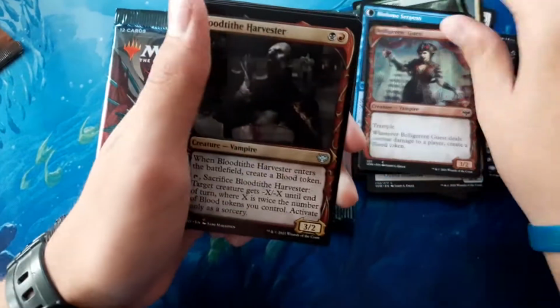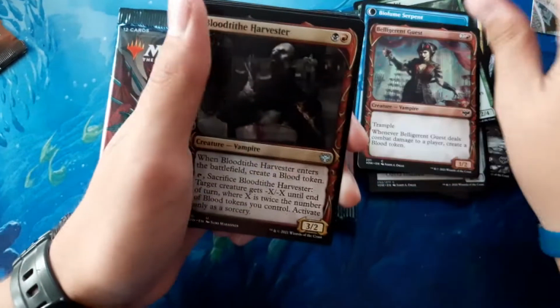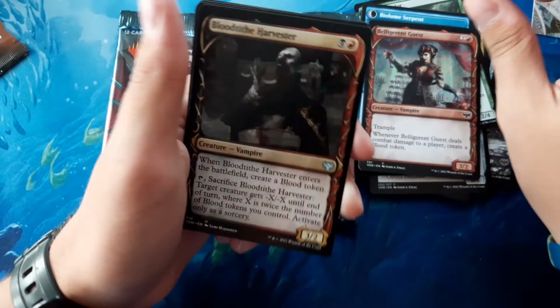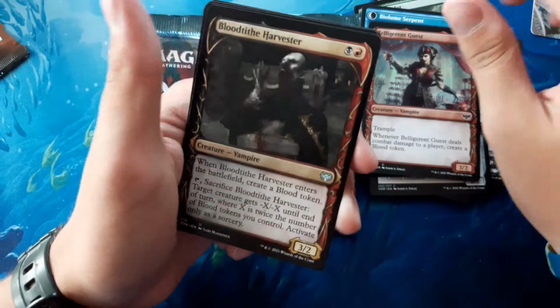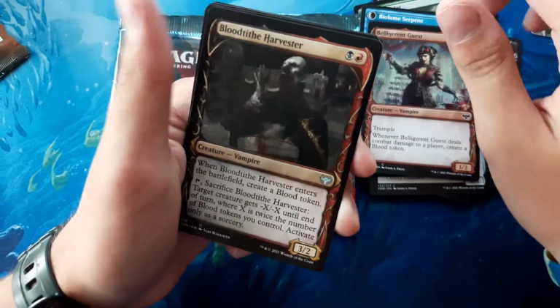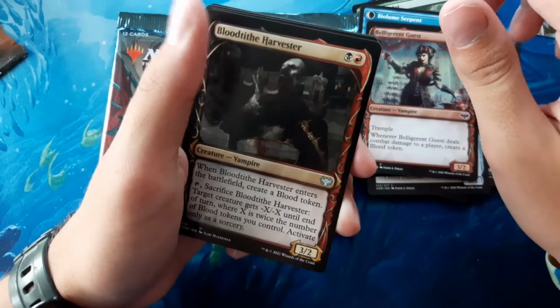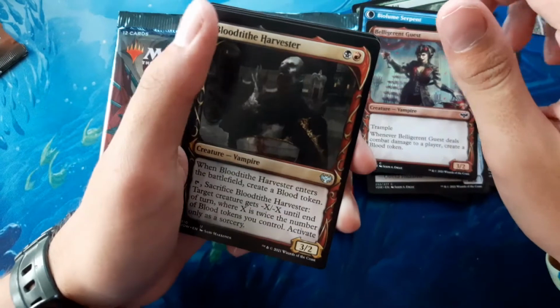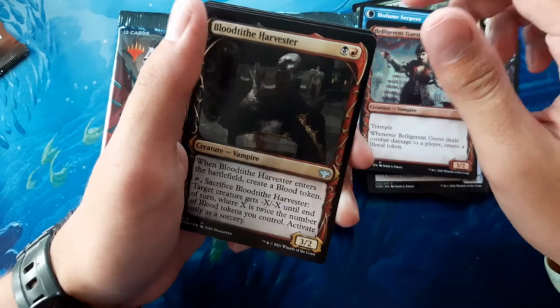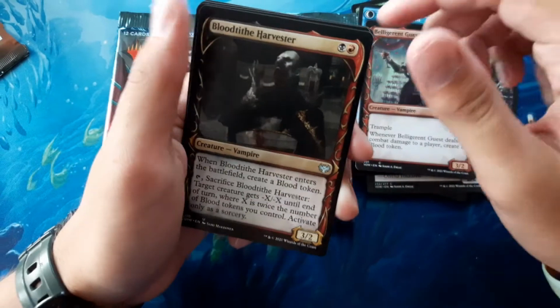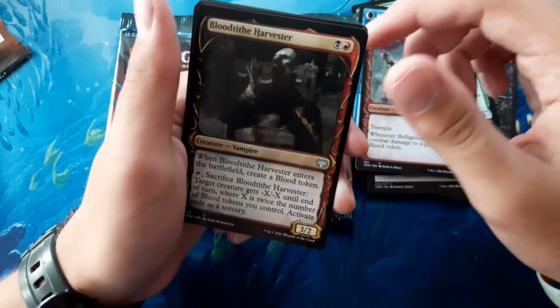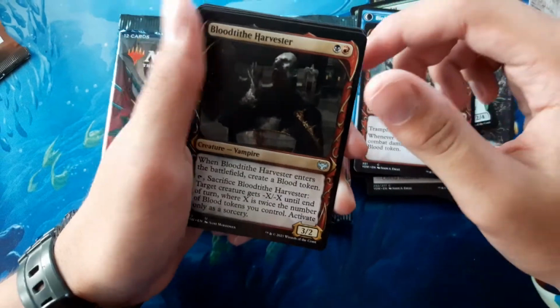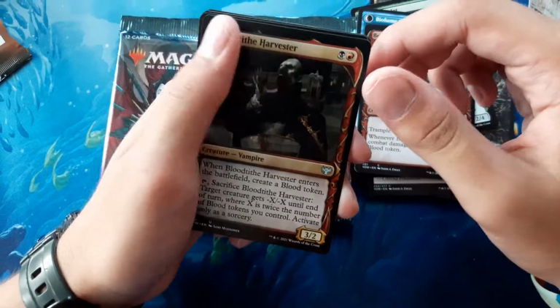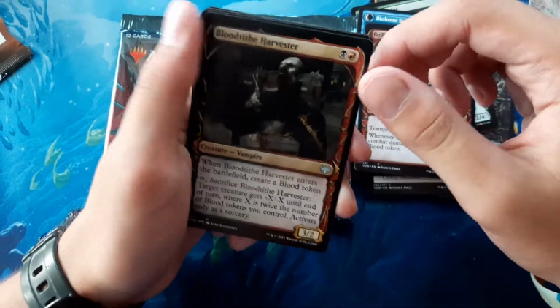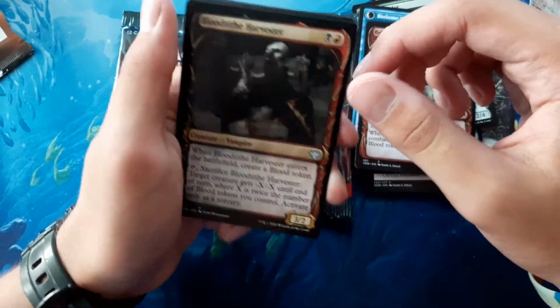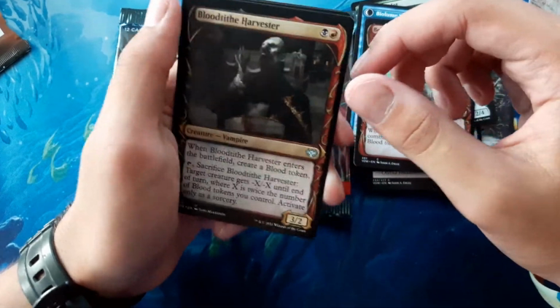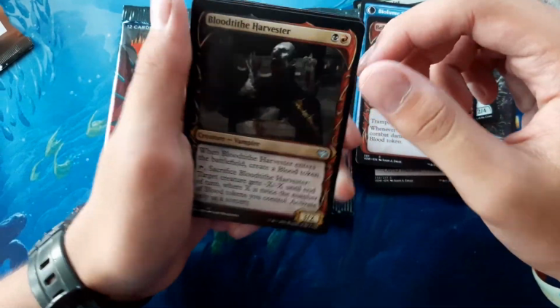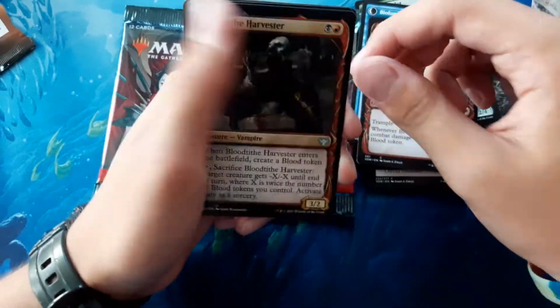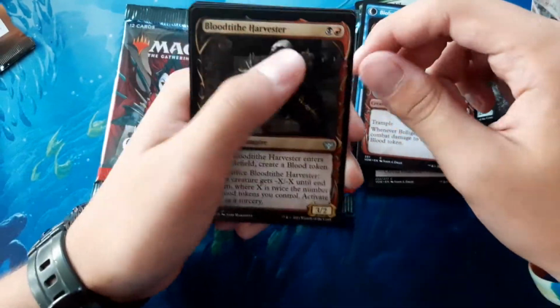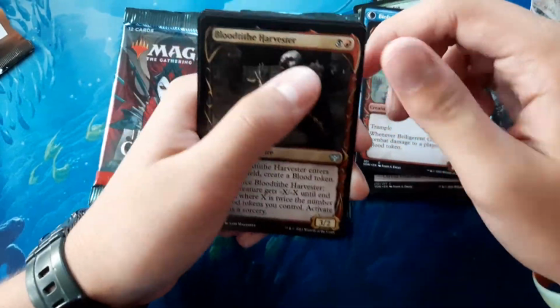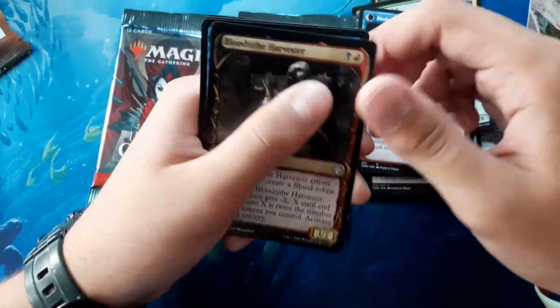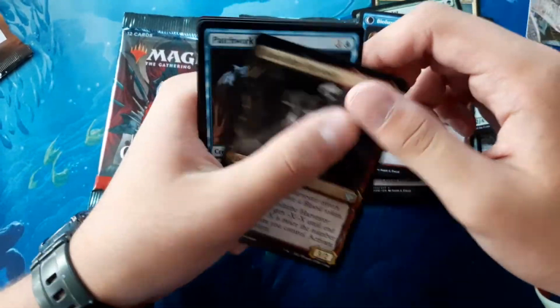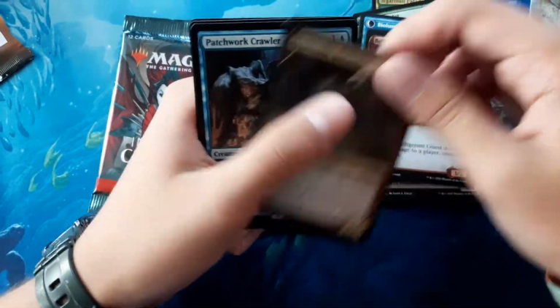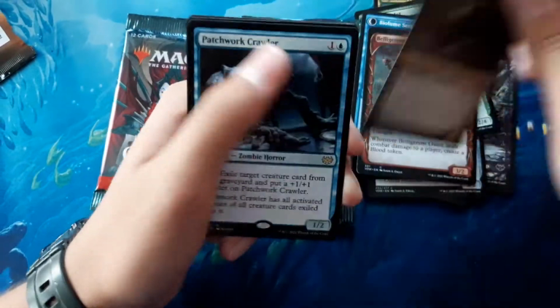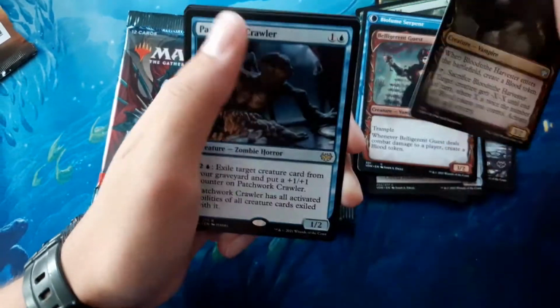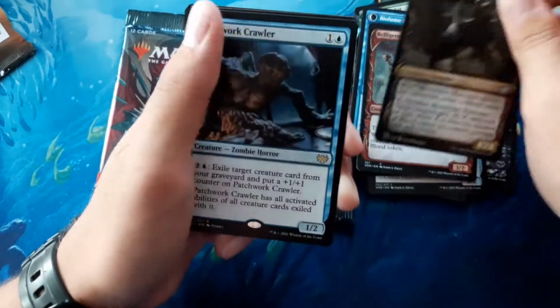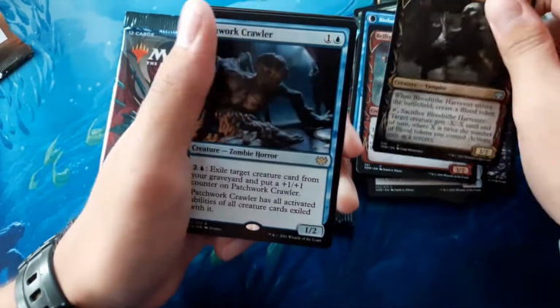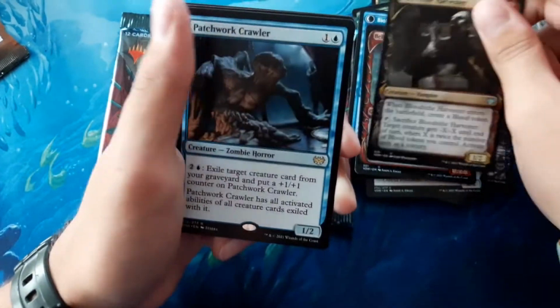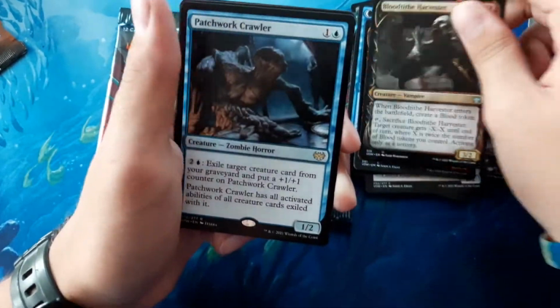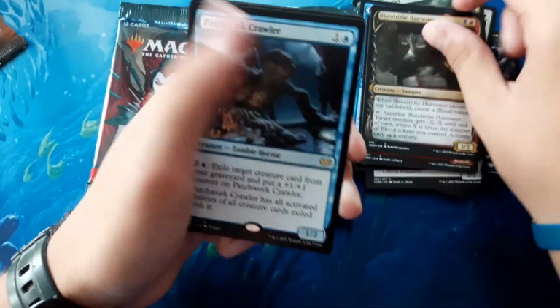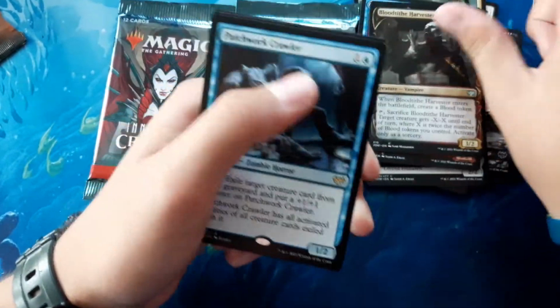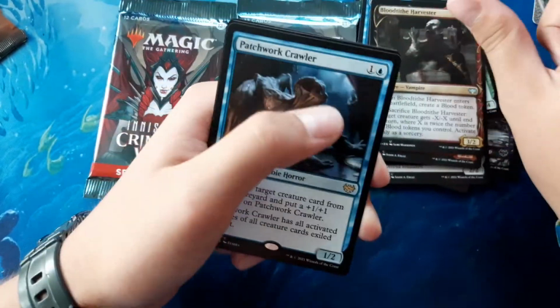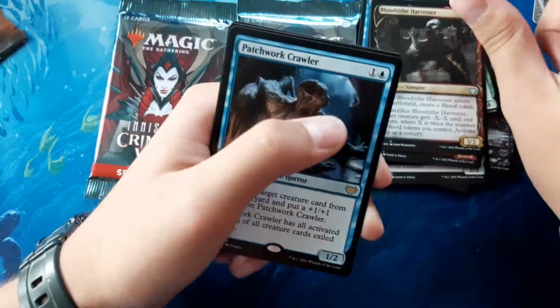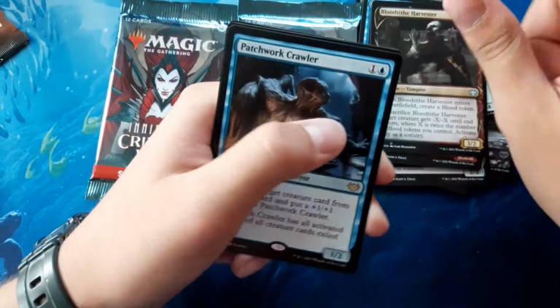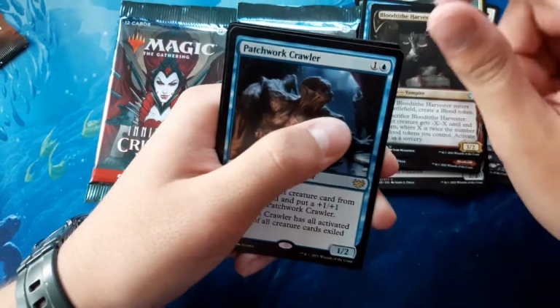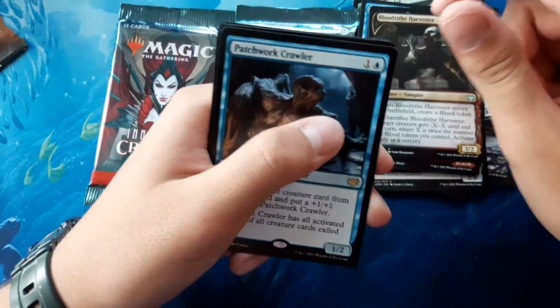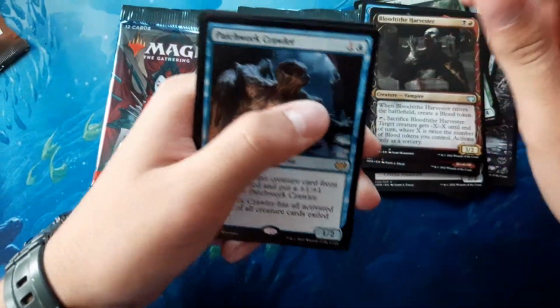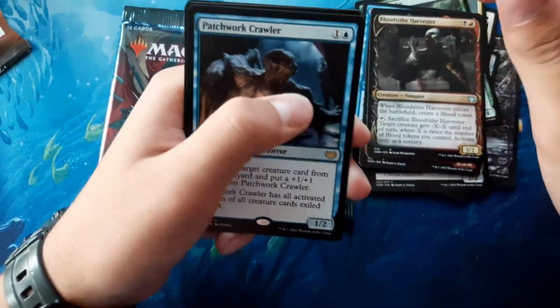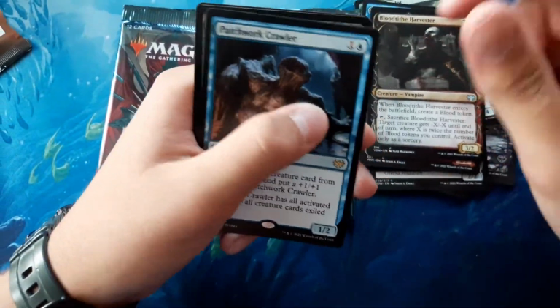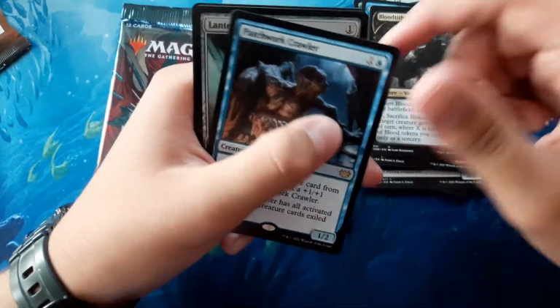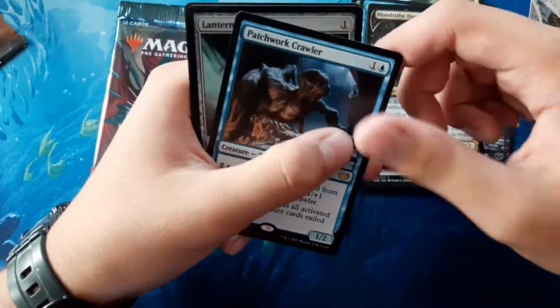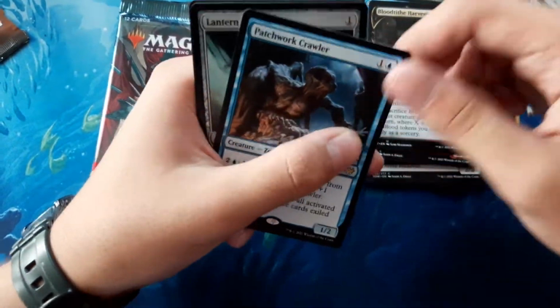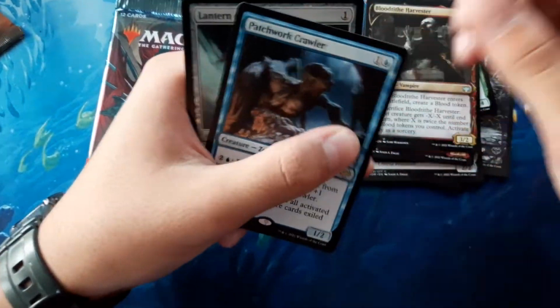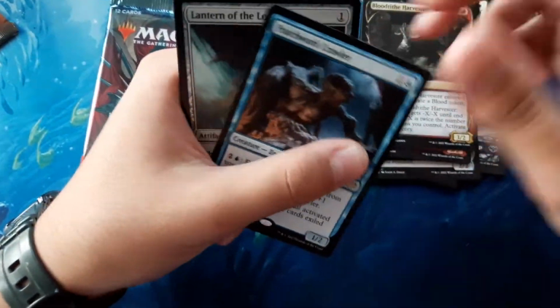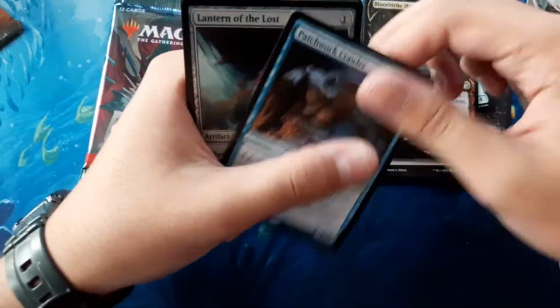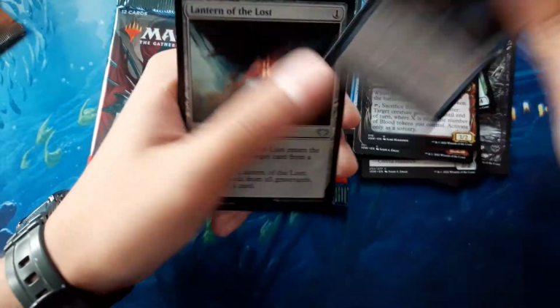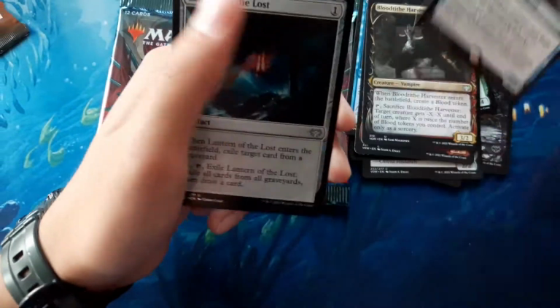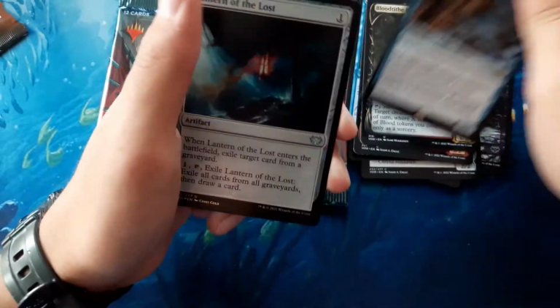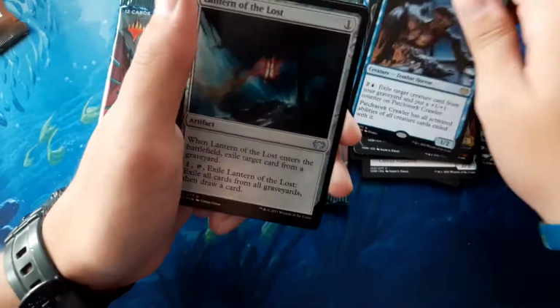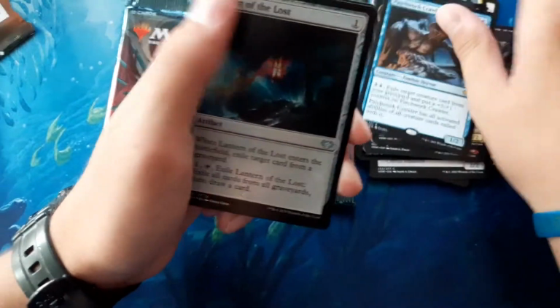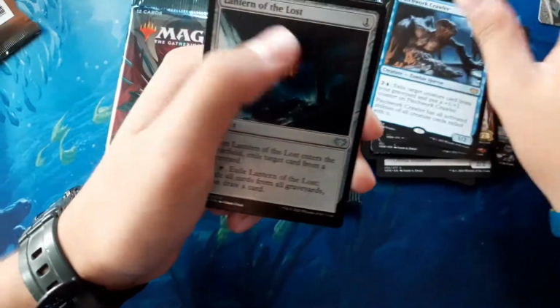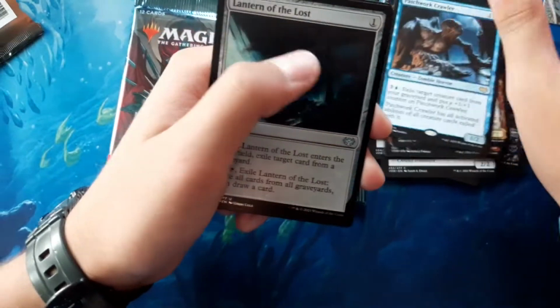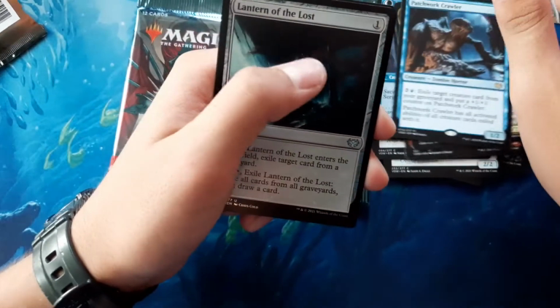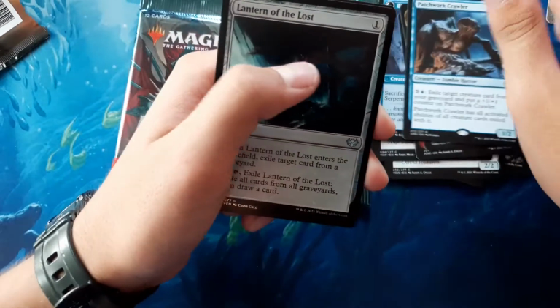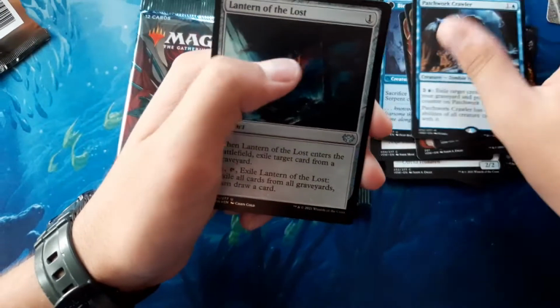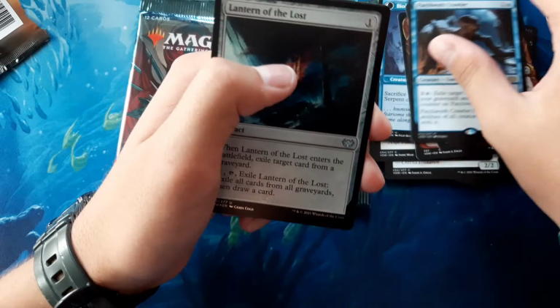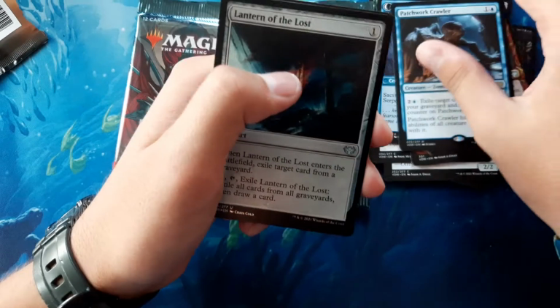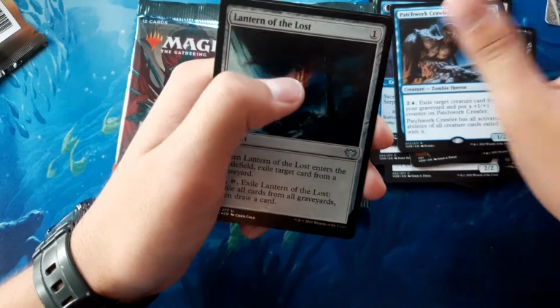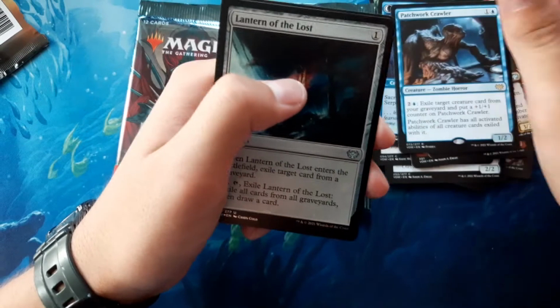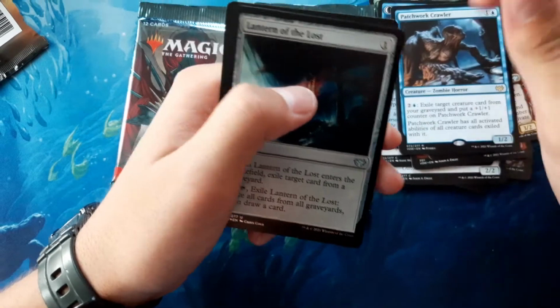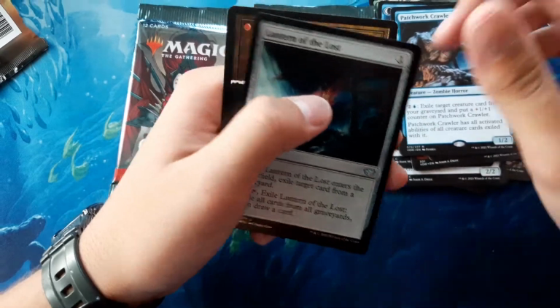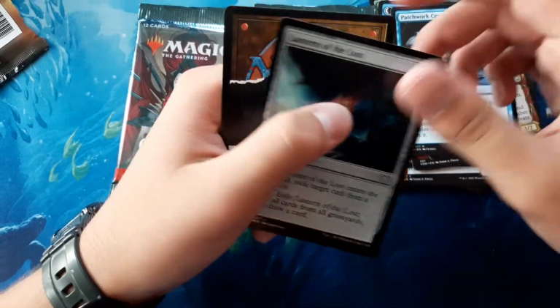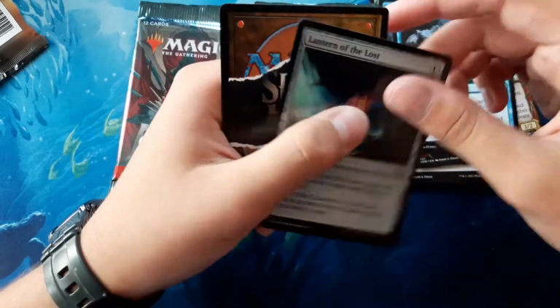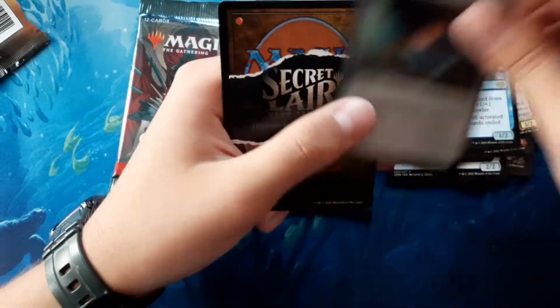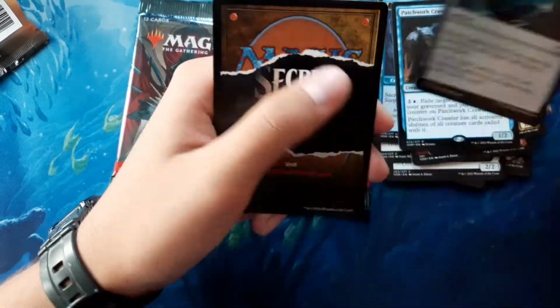Oh, Showcase Blood Tiffy Harvester, Patchwork Crawler, Foil Lantern of the Lost.